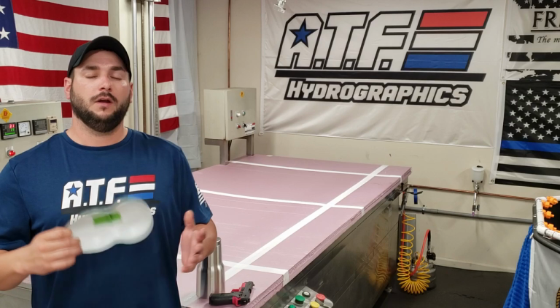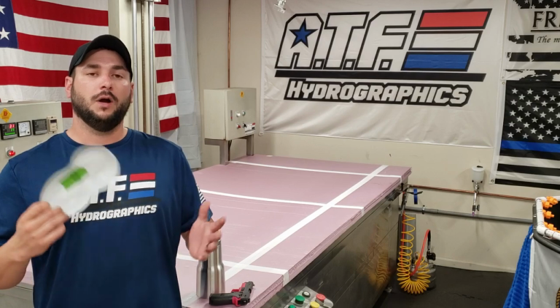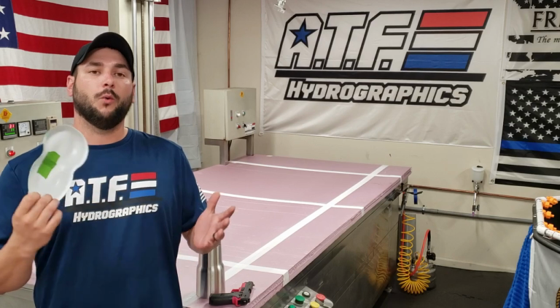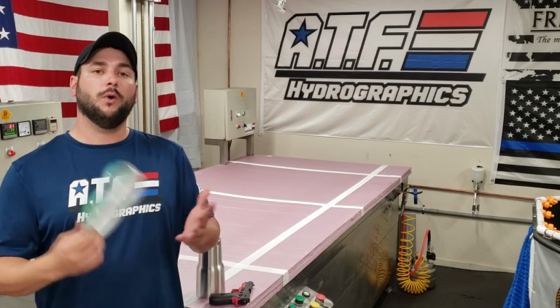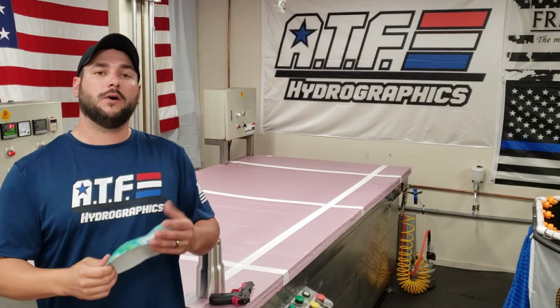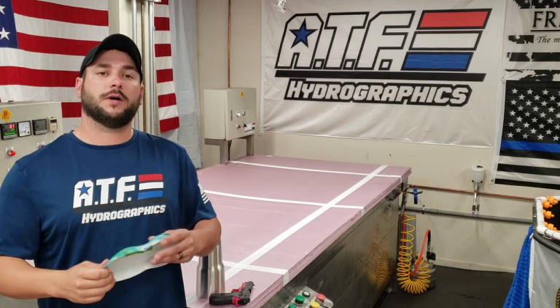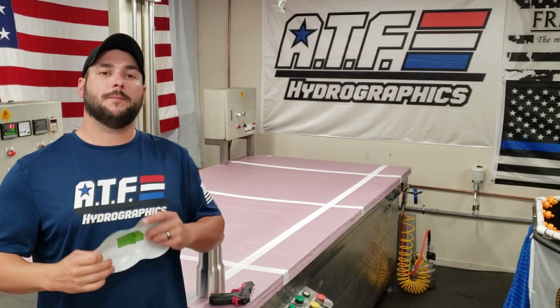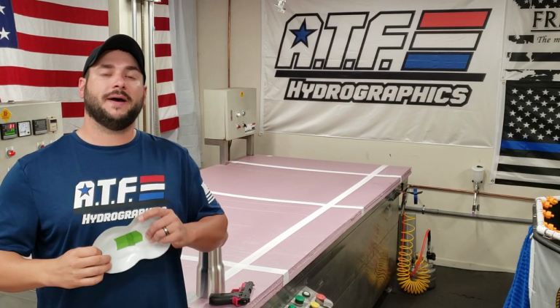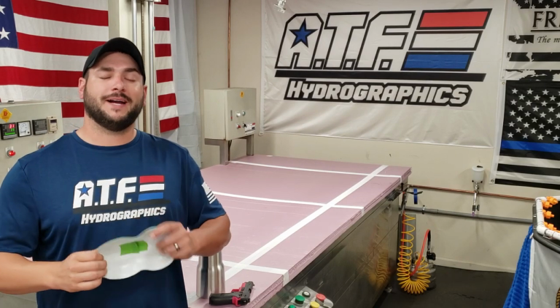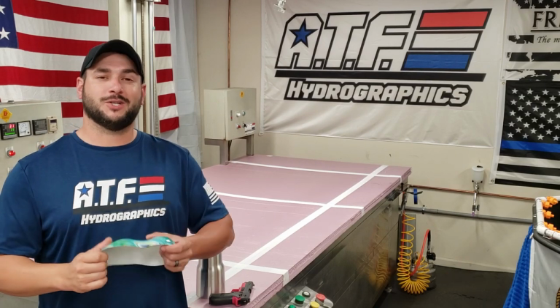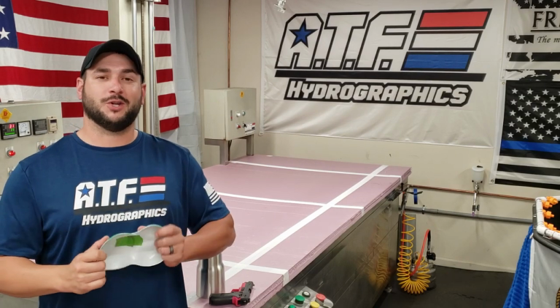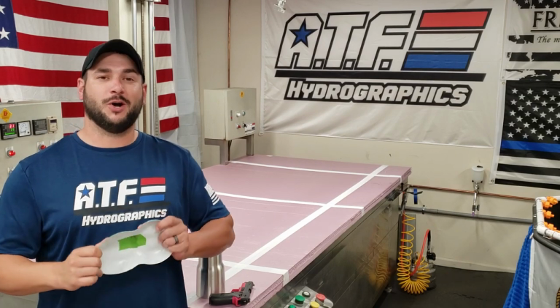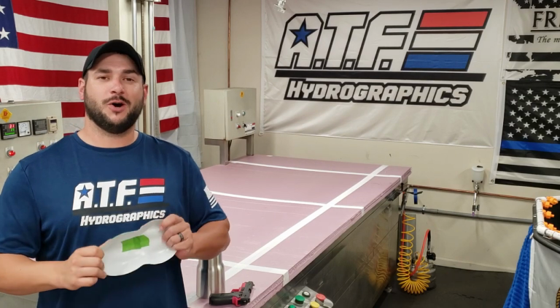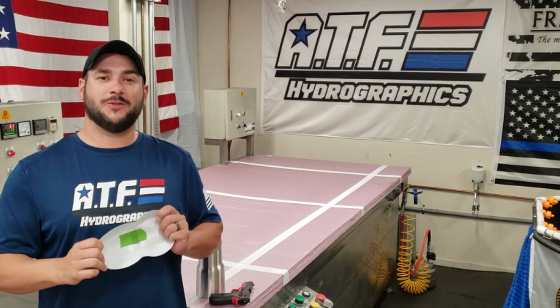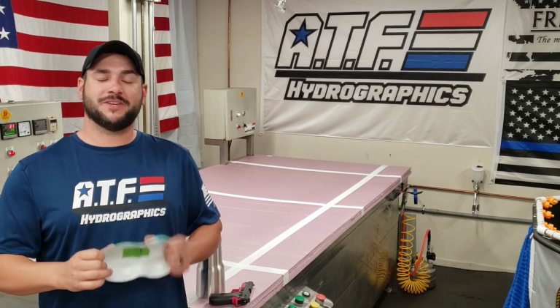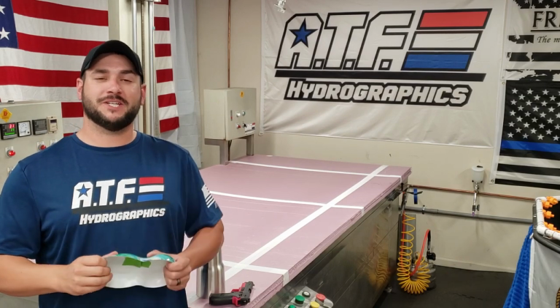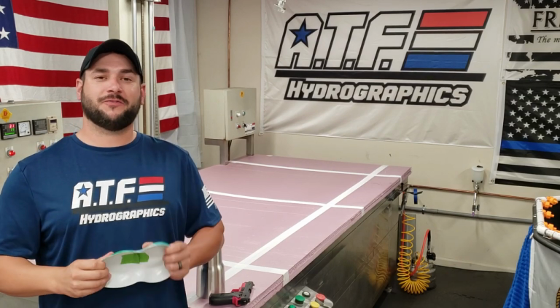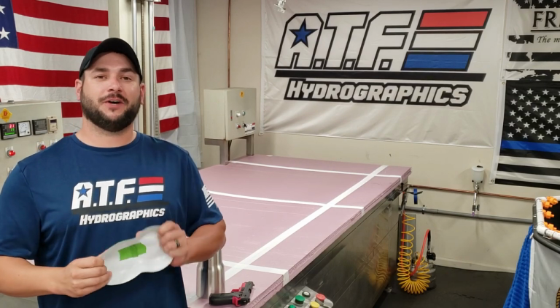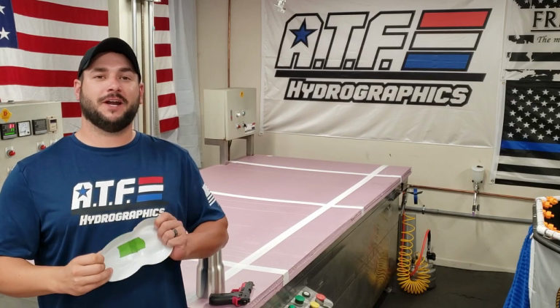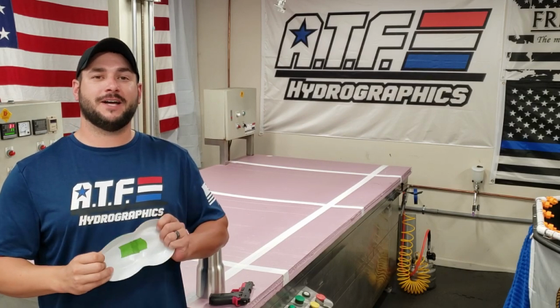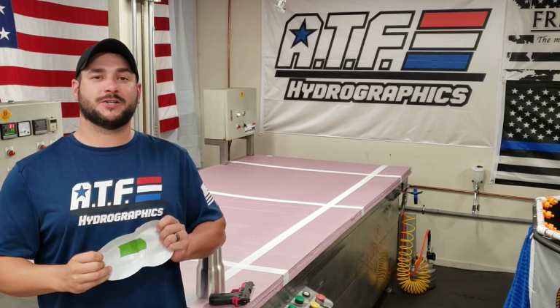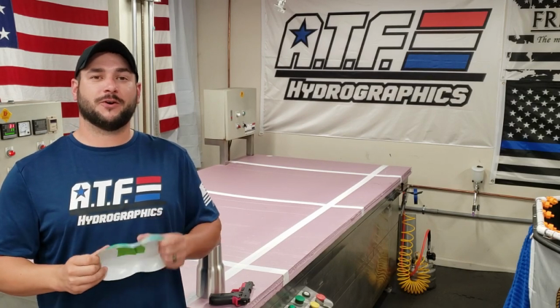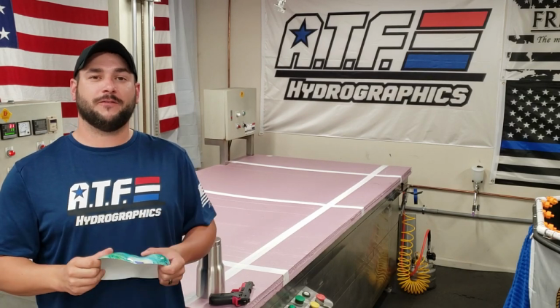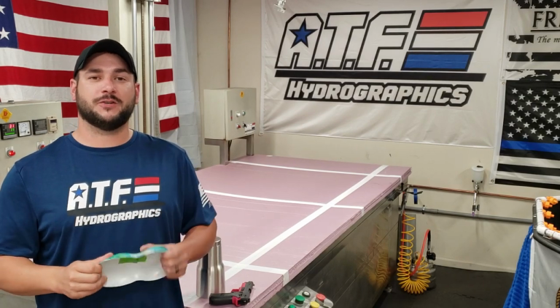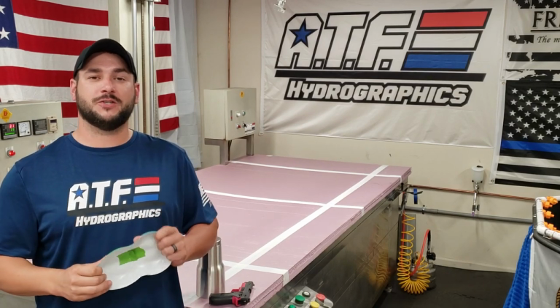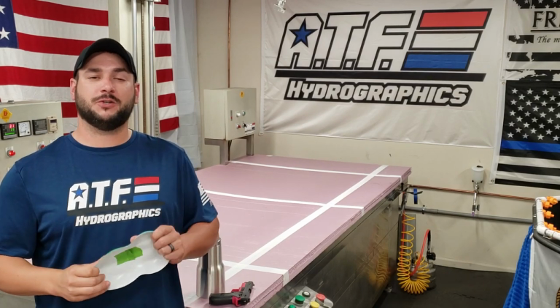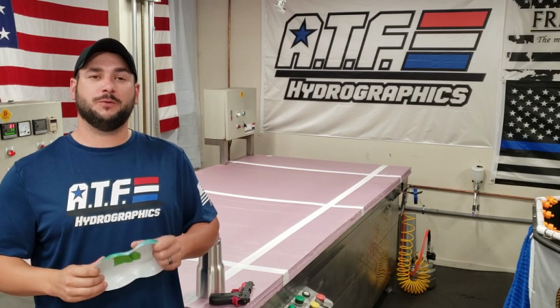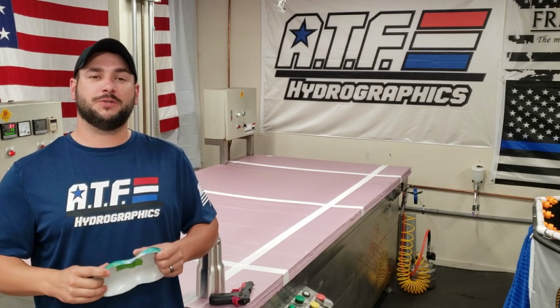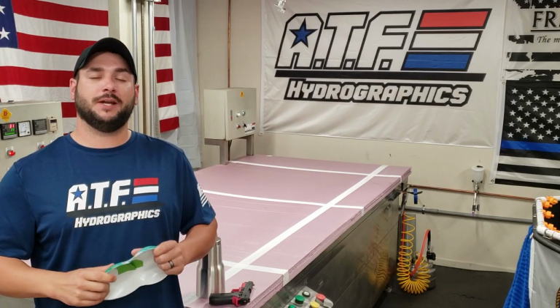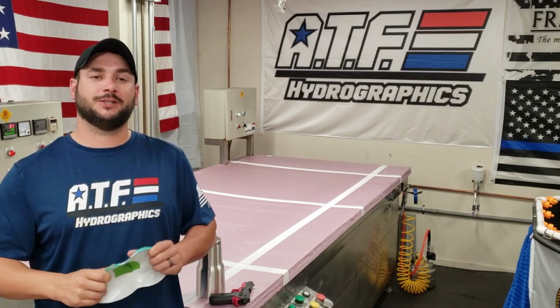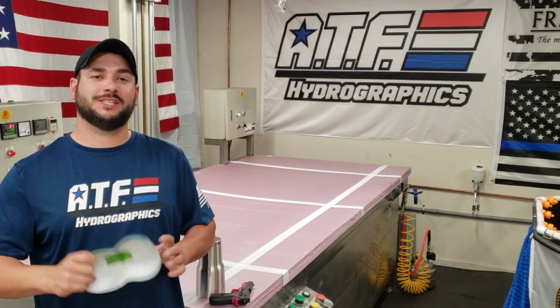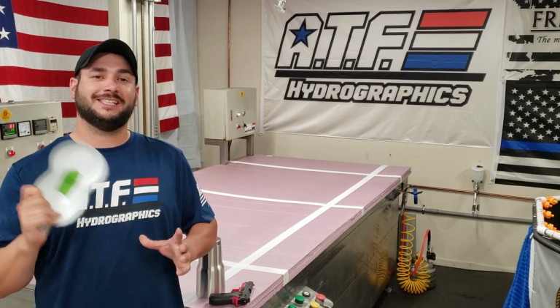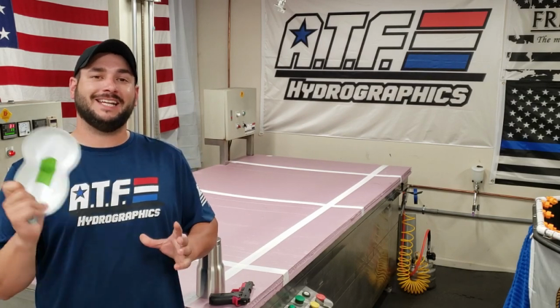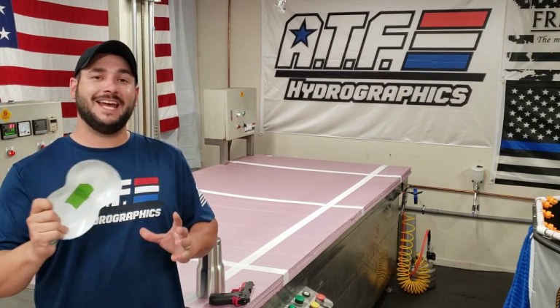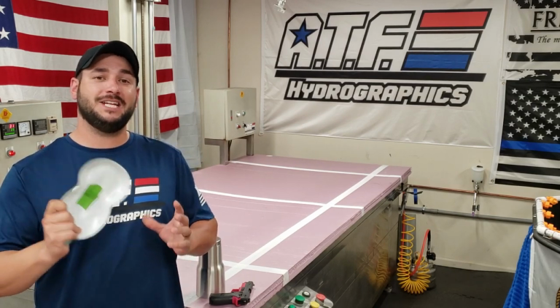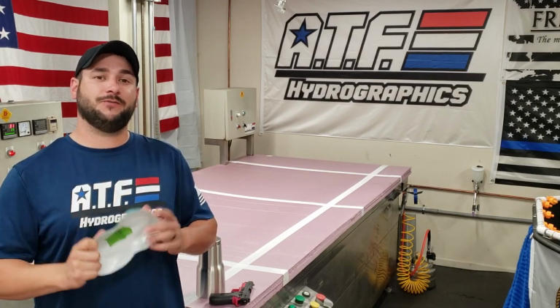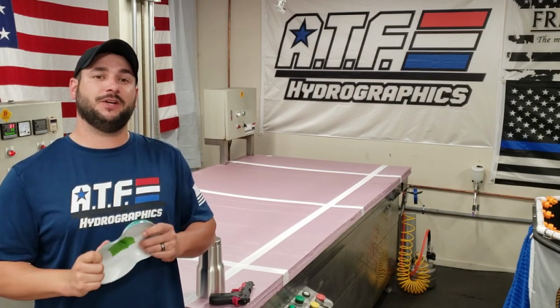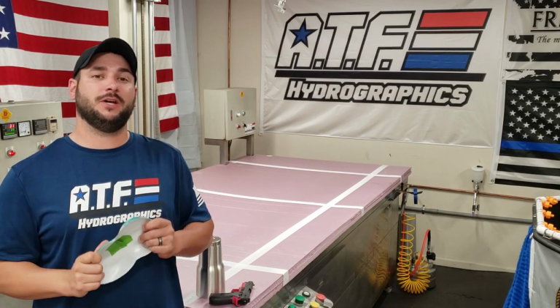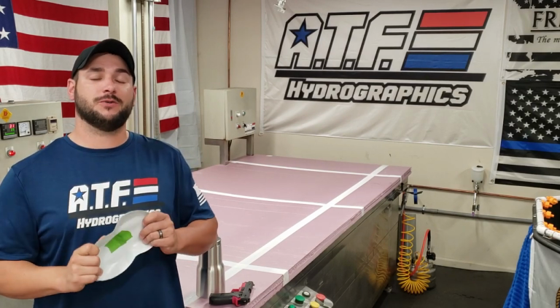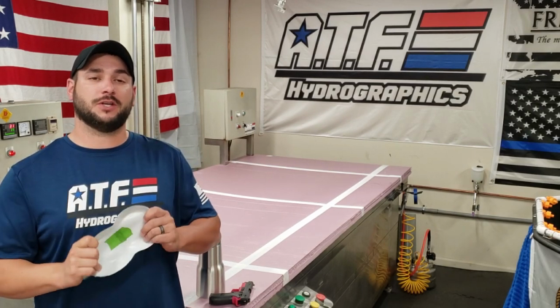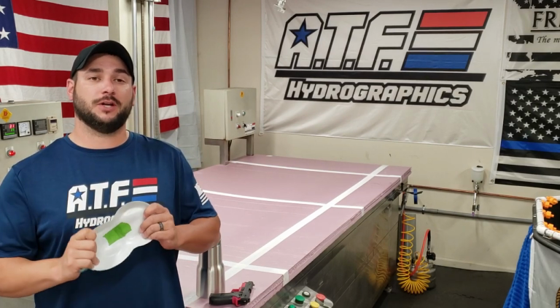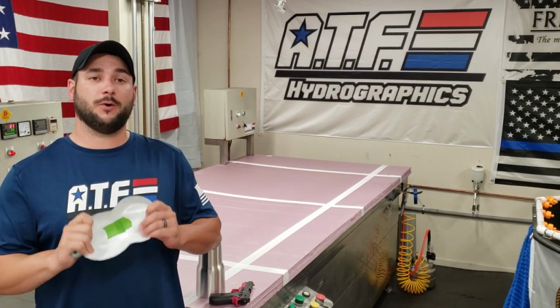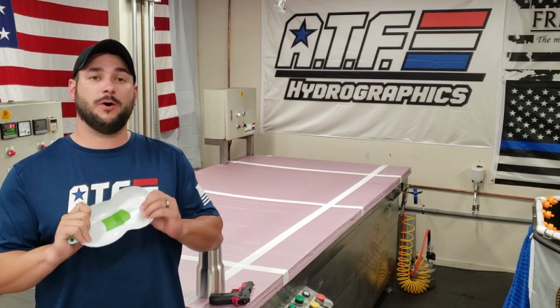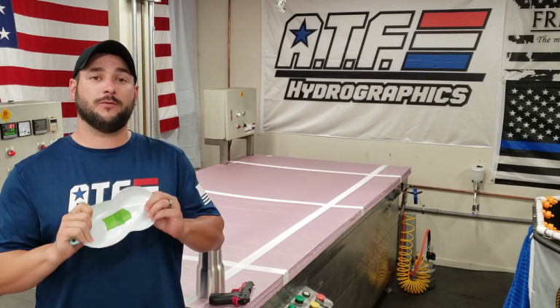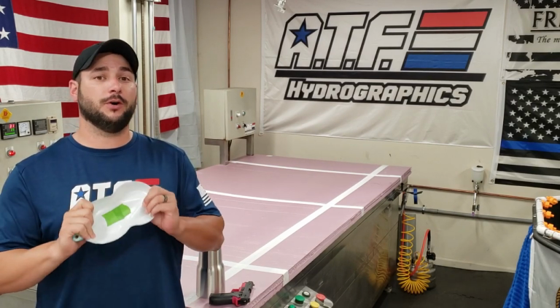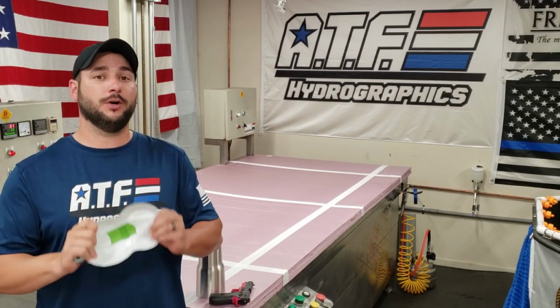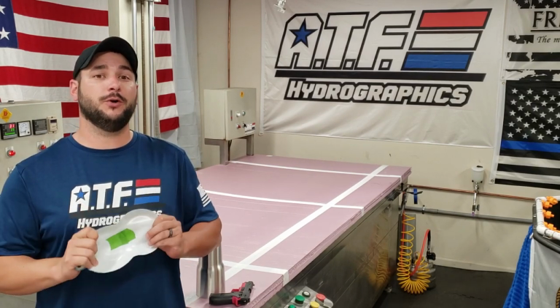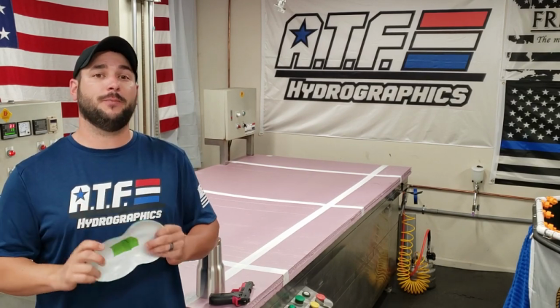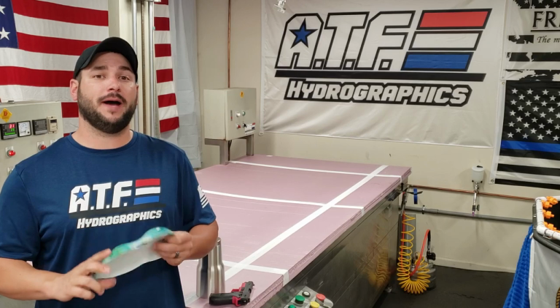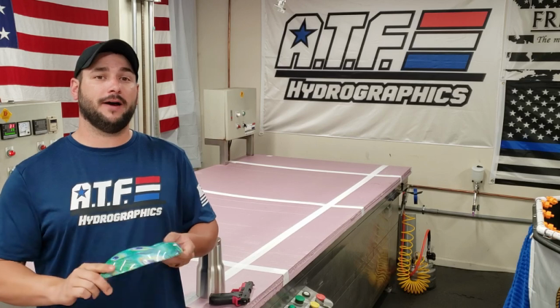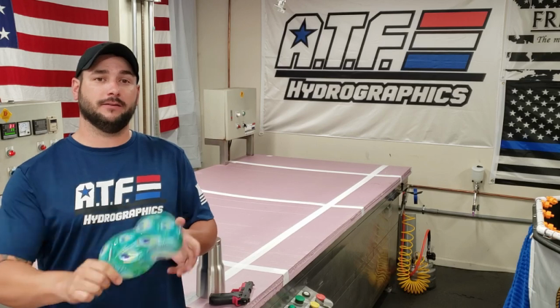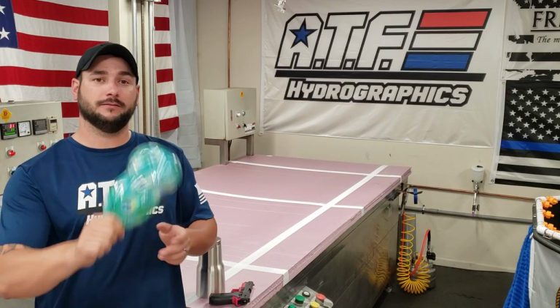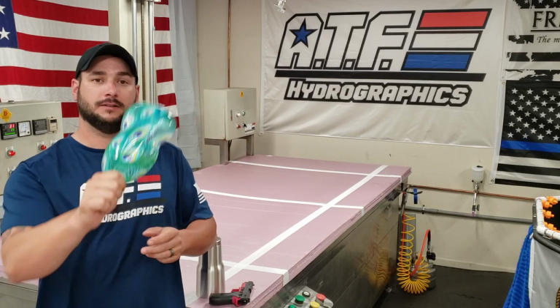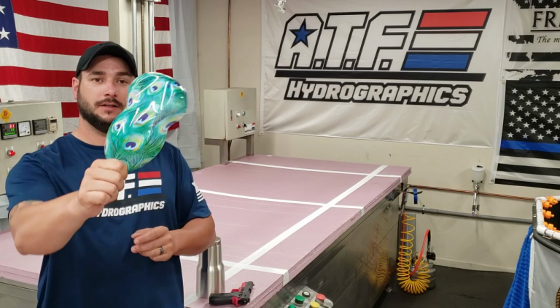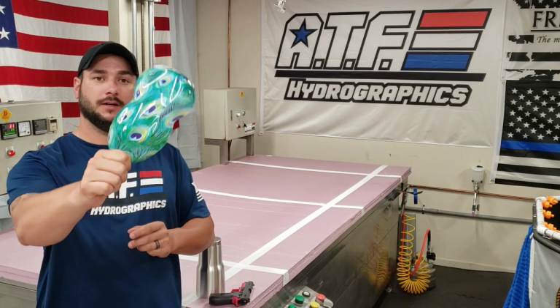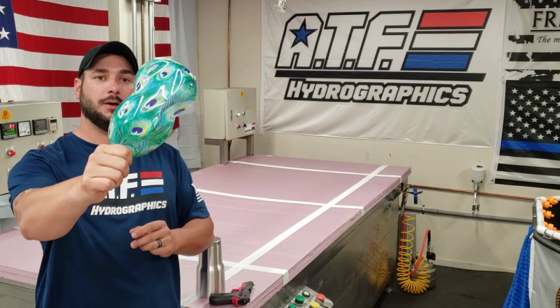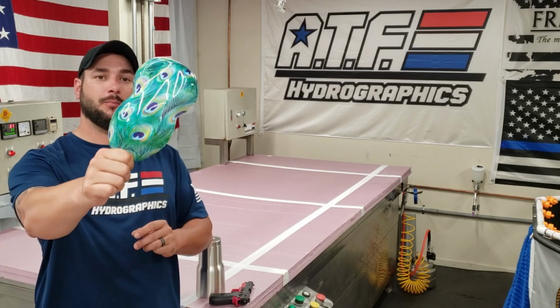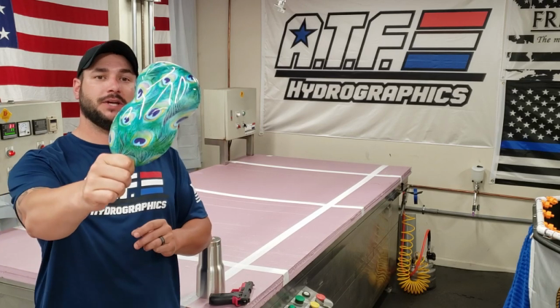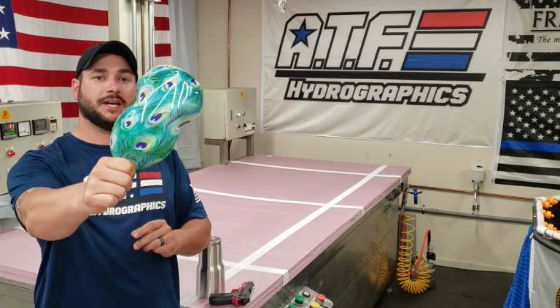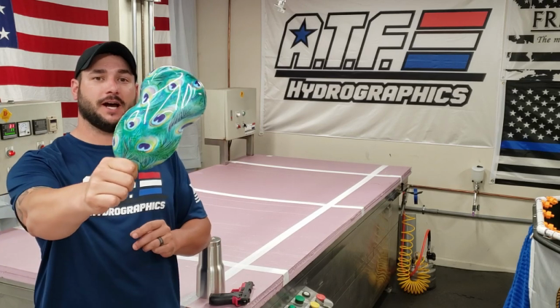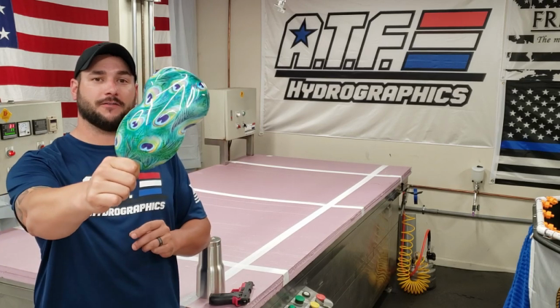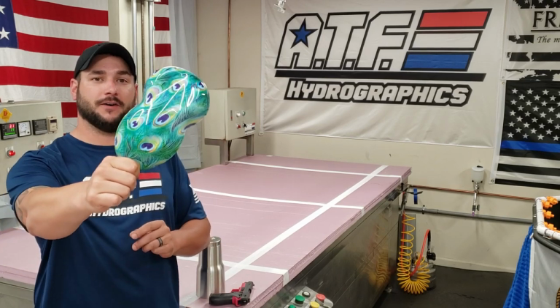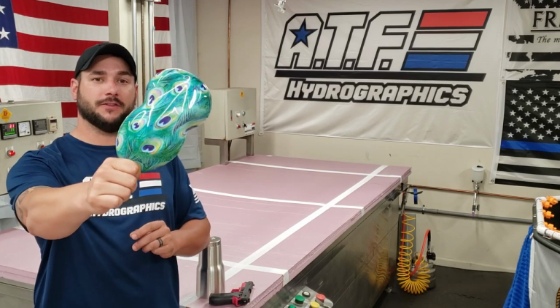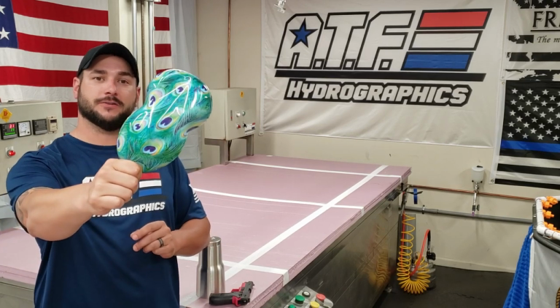Welcome back to the All Things Fun Hydrographics YouTube channel. Today's video is going to go over a new pattern: peacock feathers.